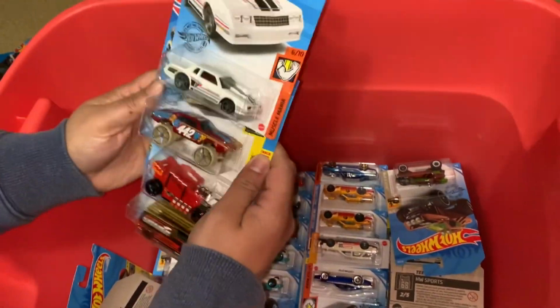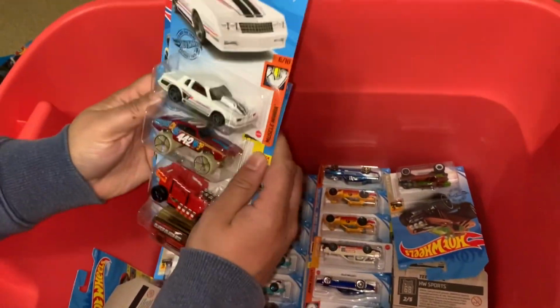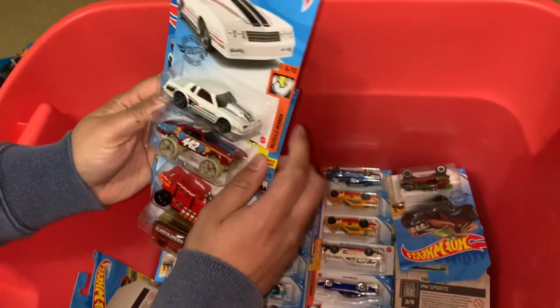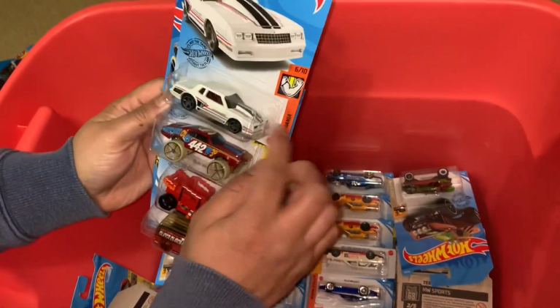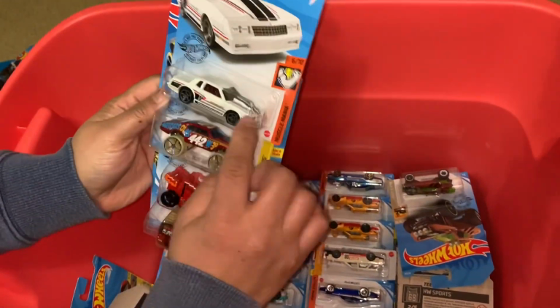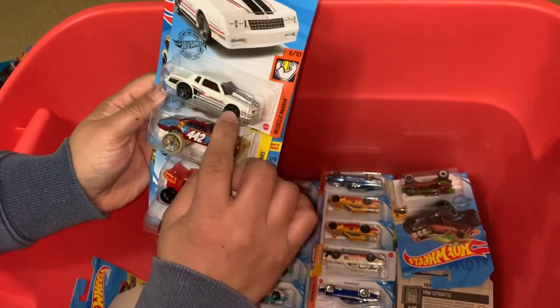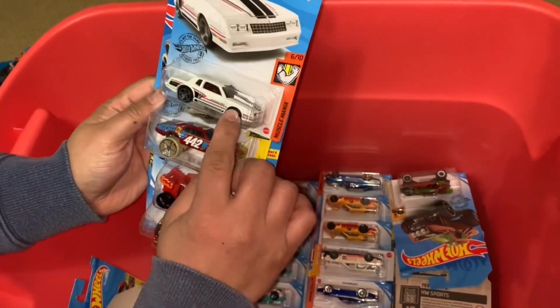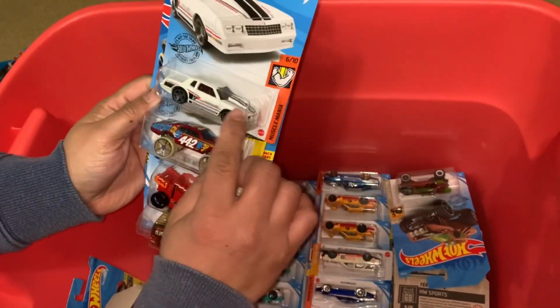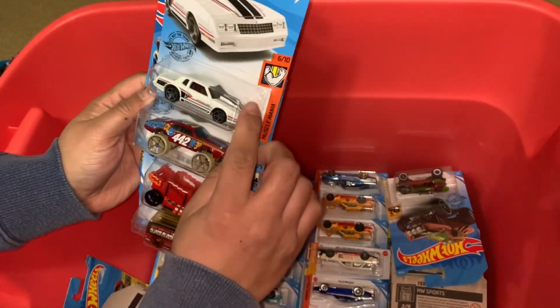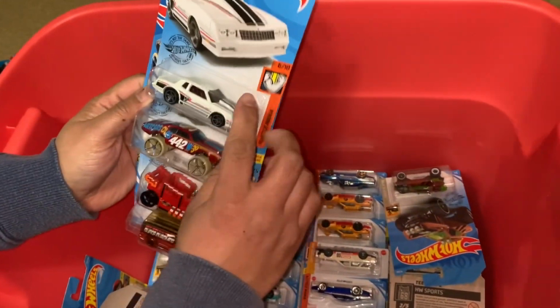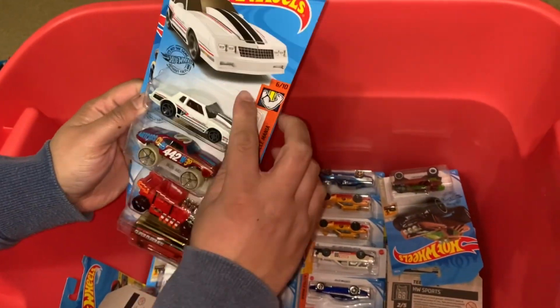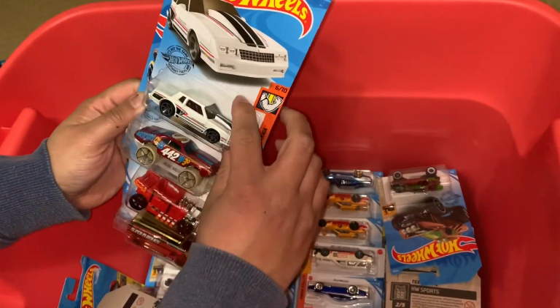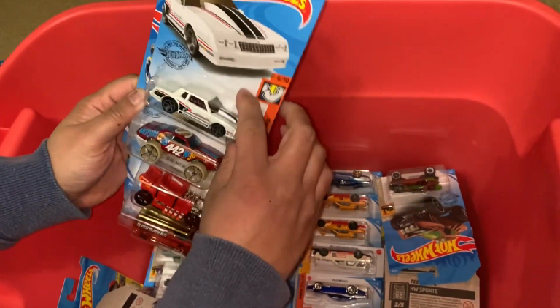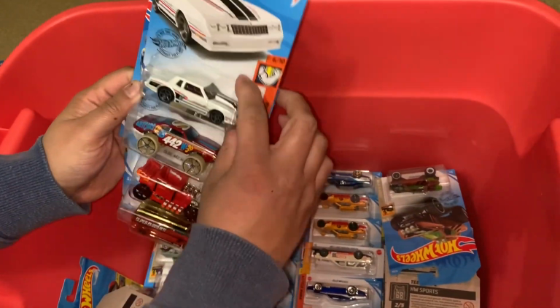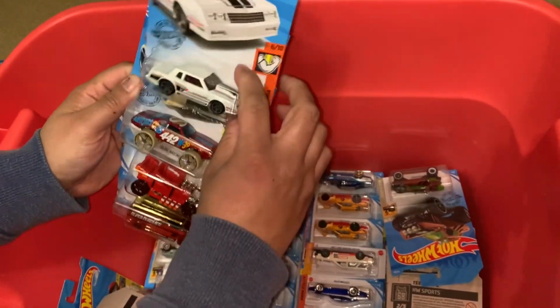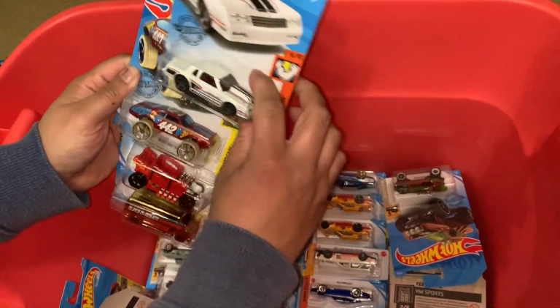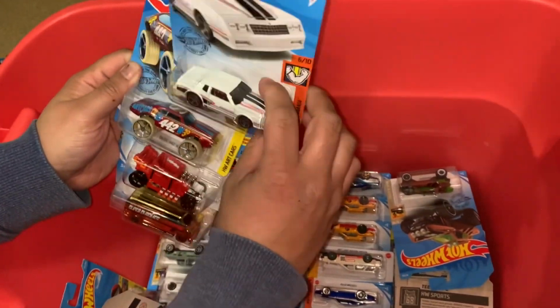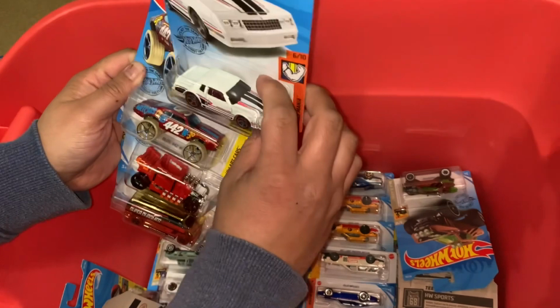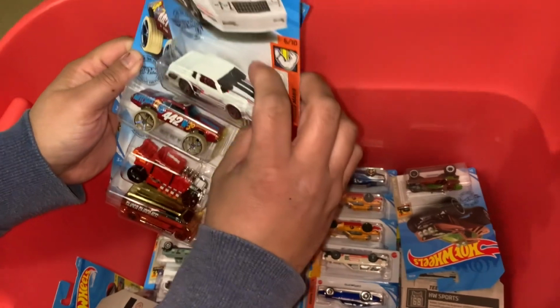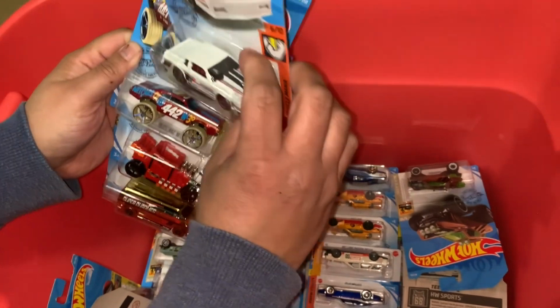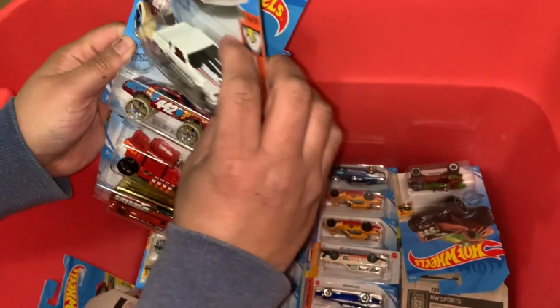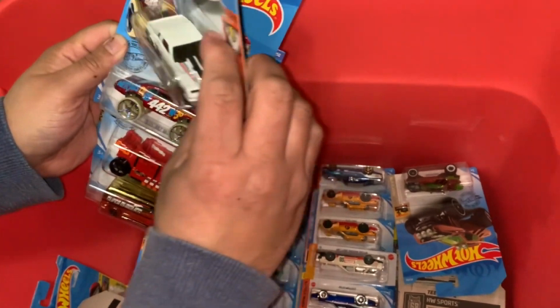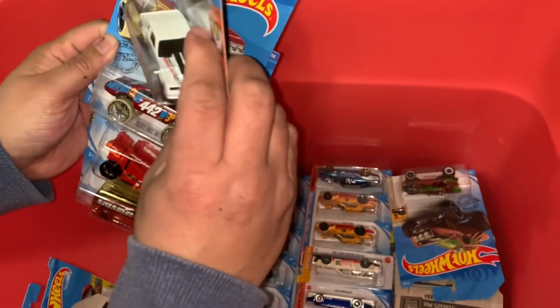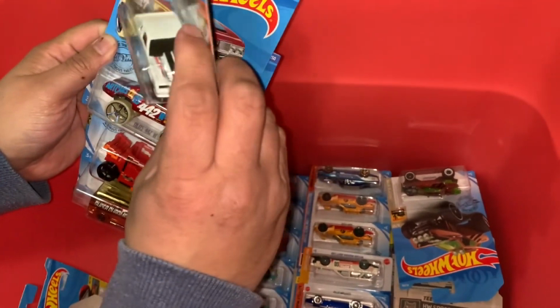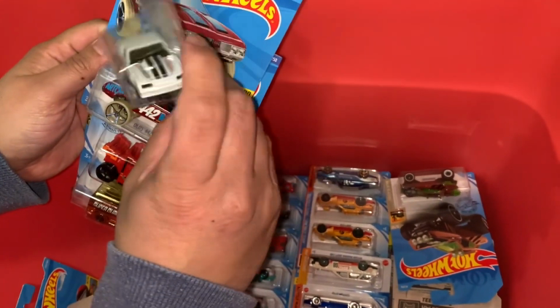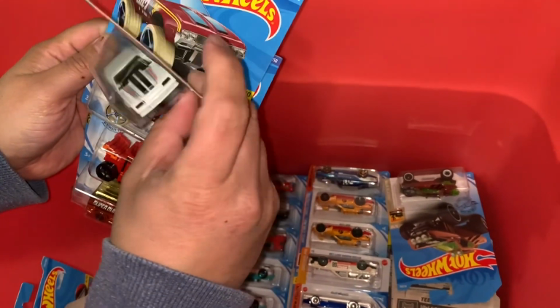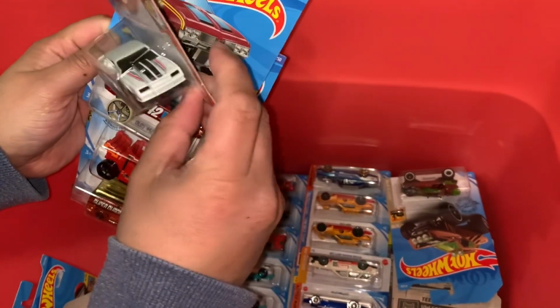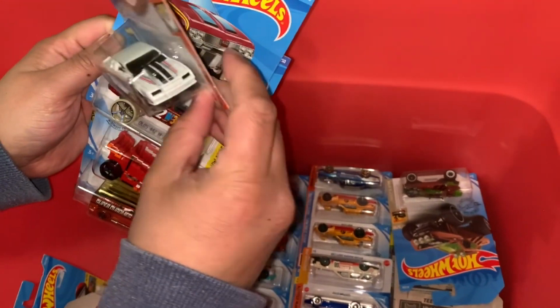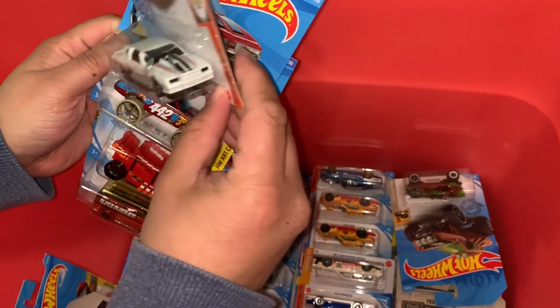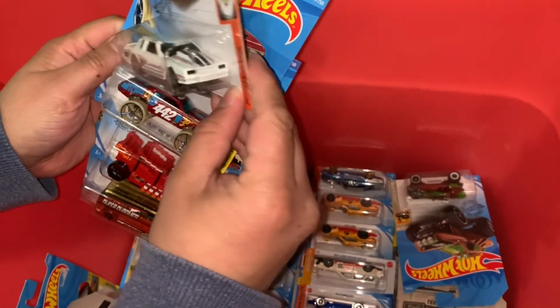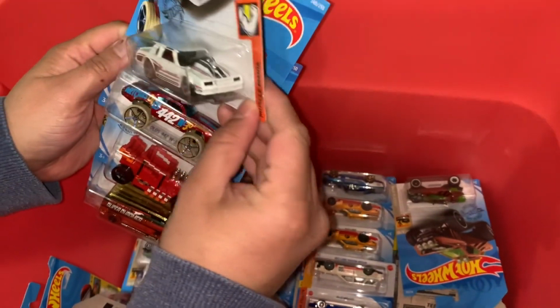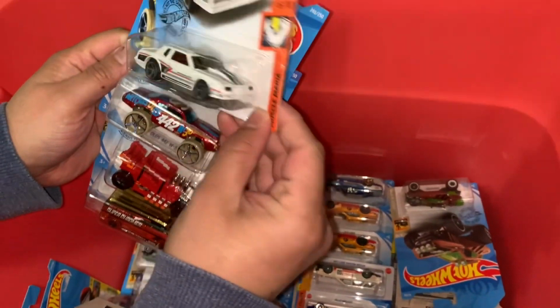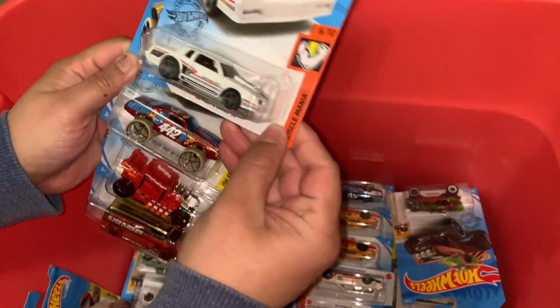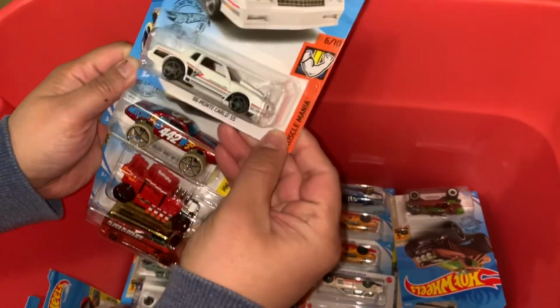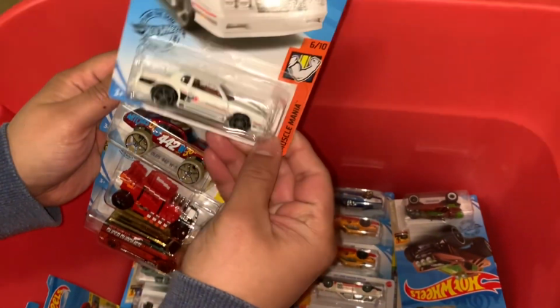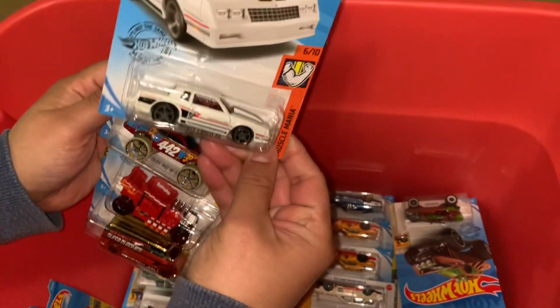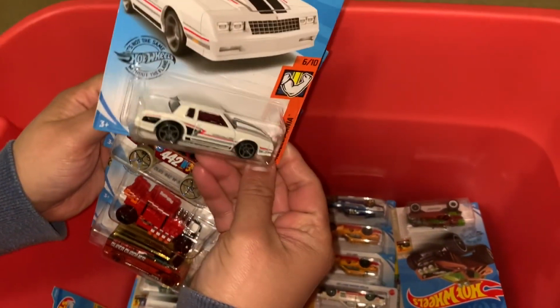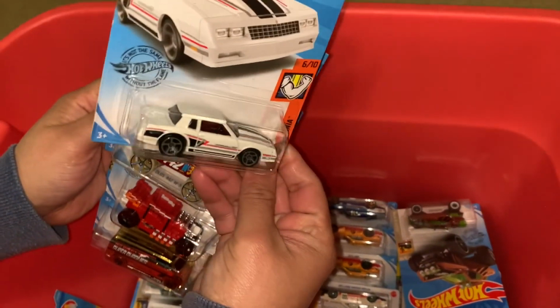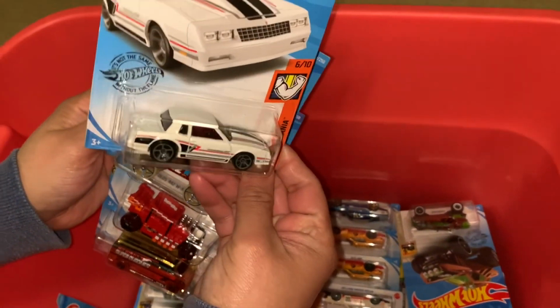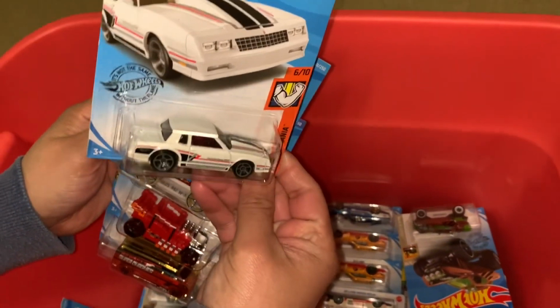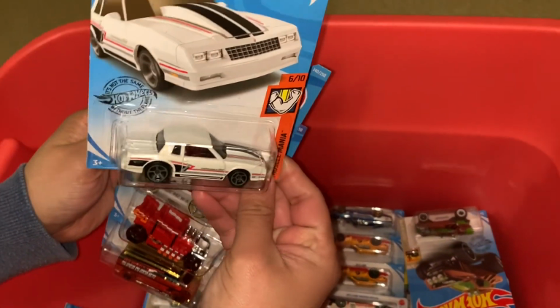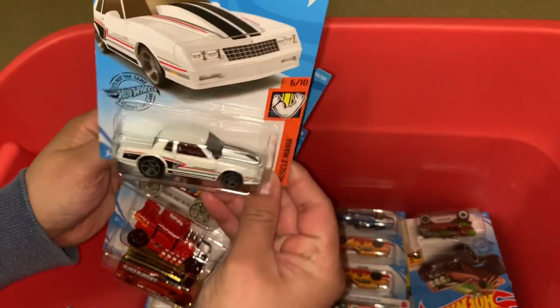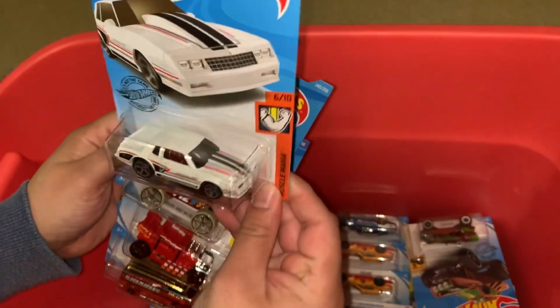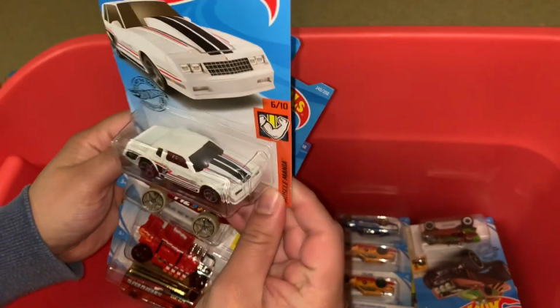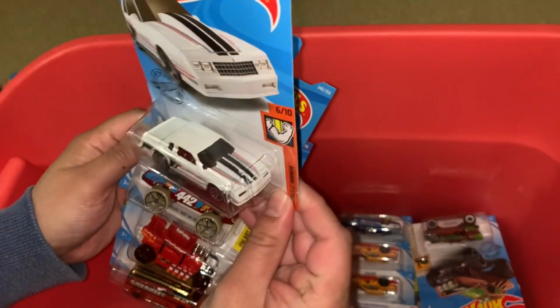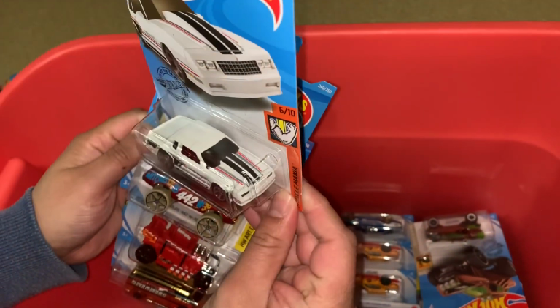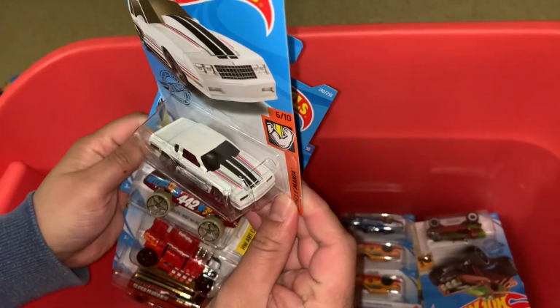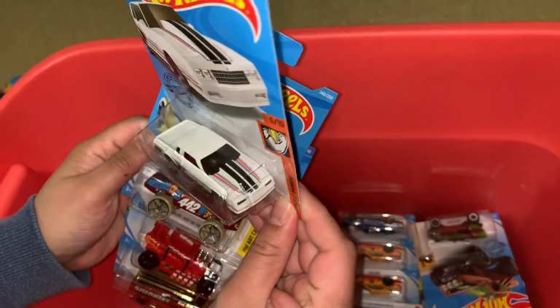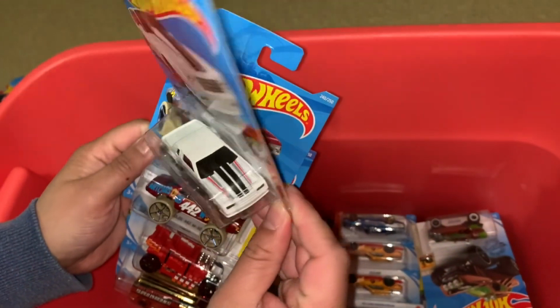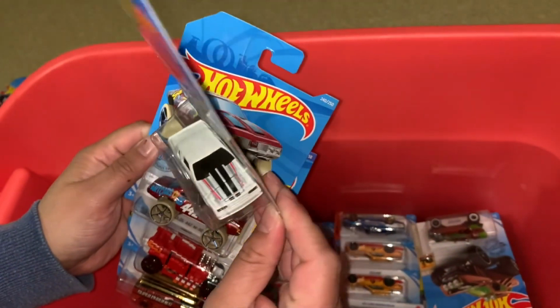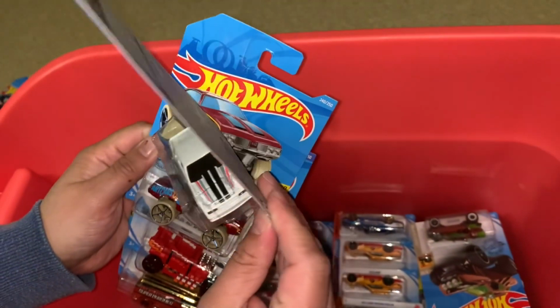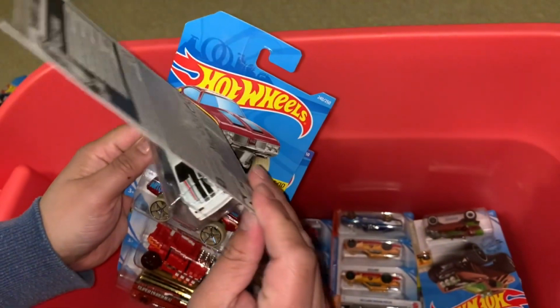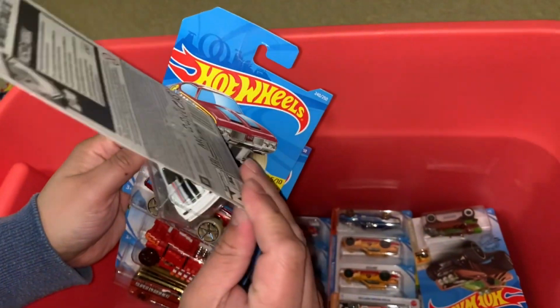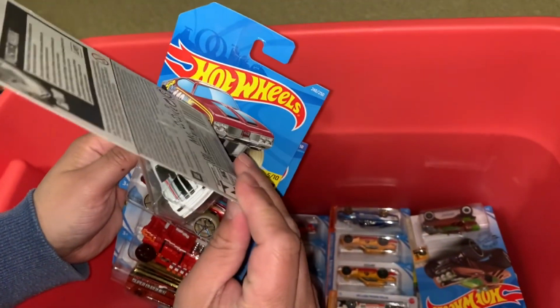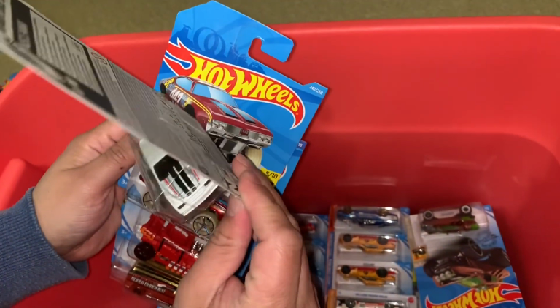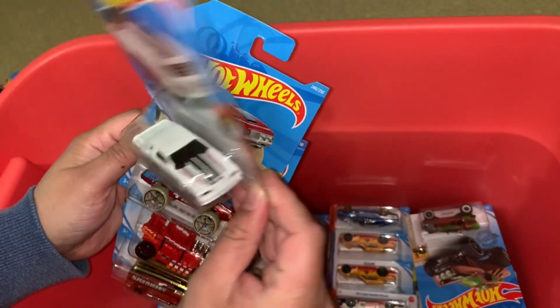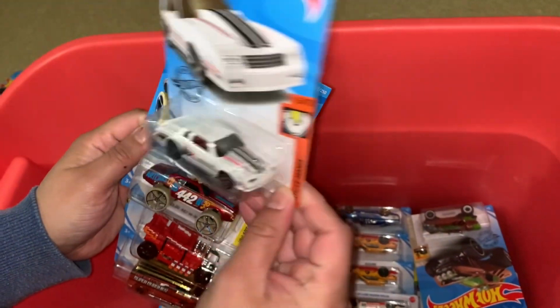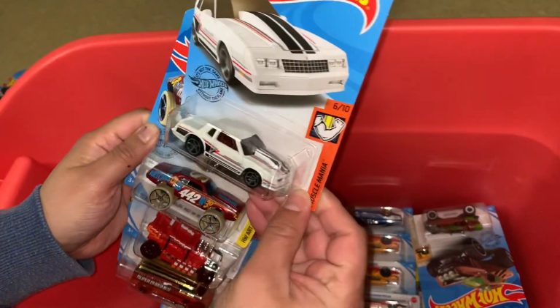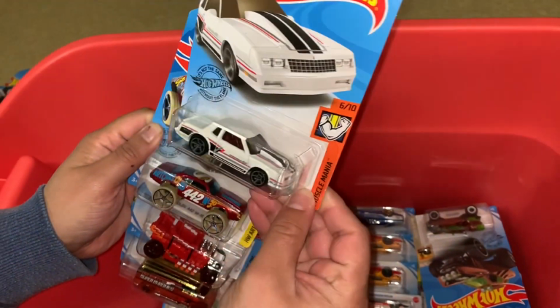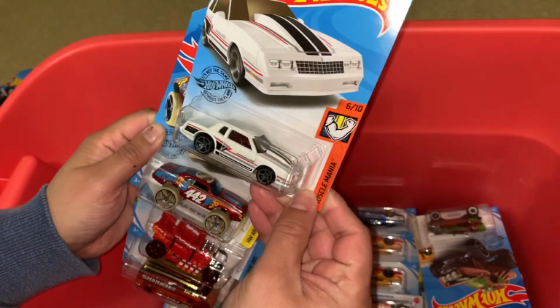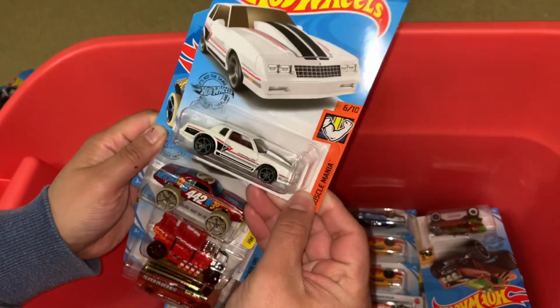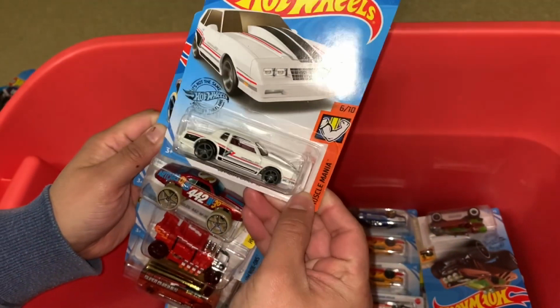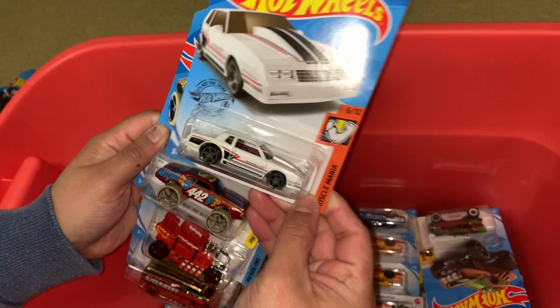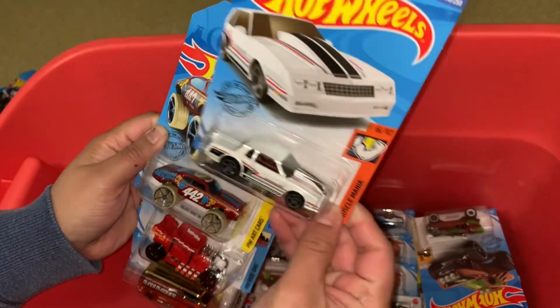Look at that — Monte Carlo. Oh man, that's beautiful, nice.